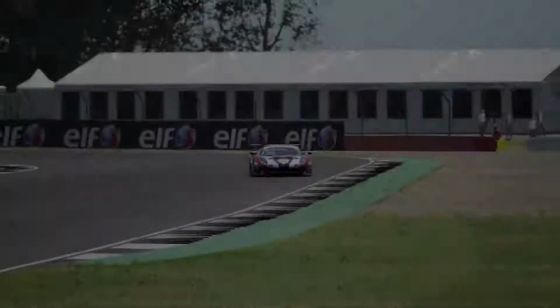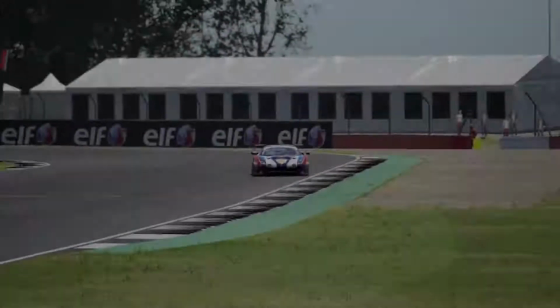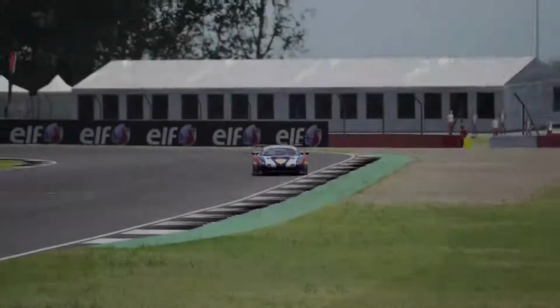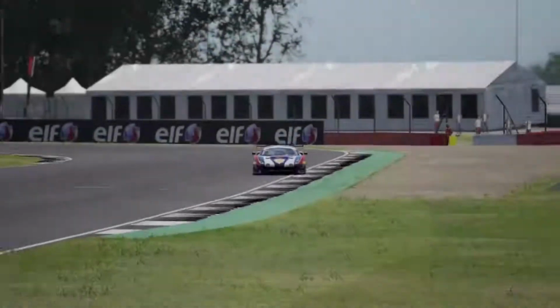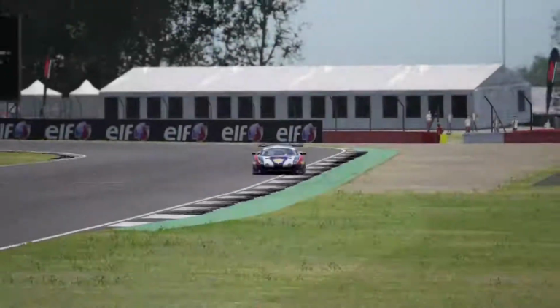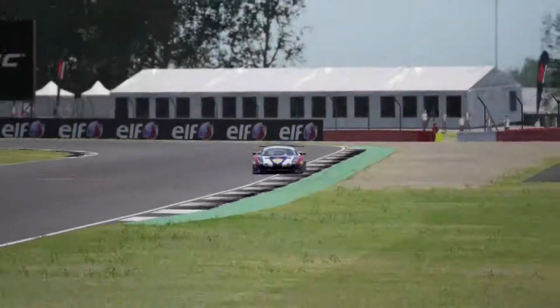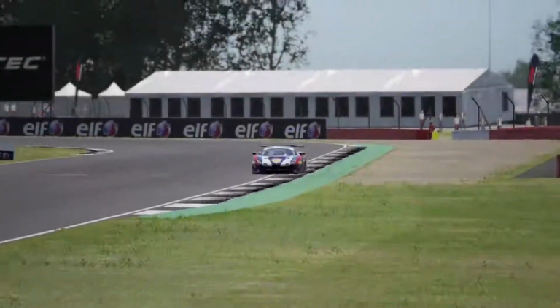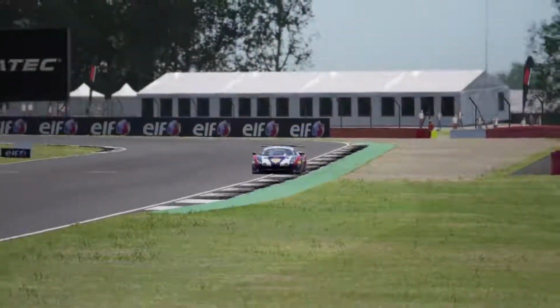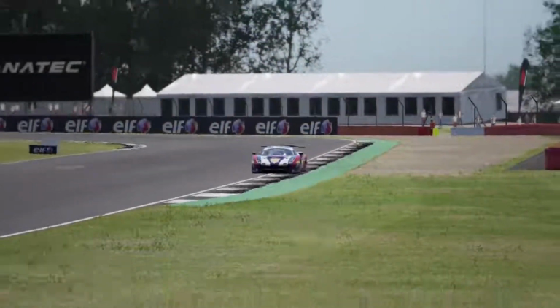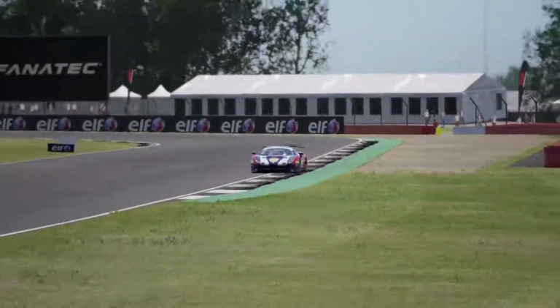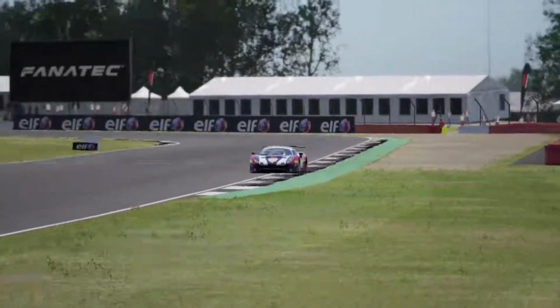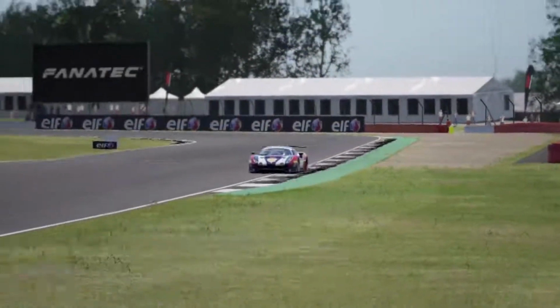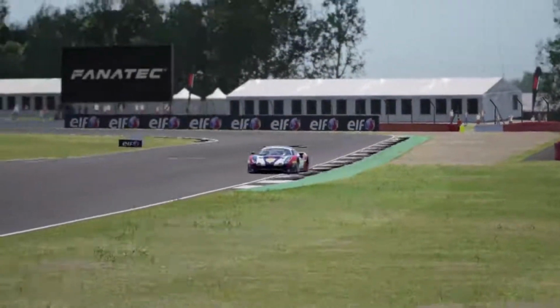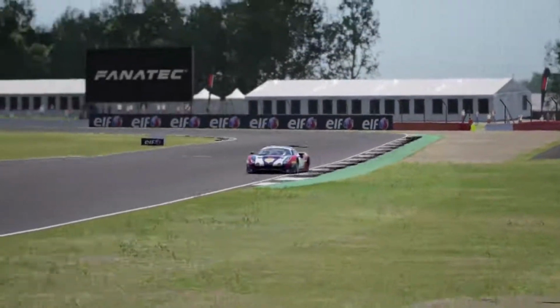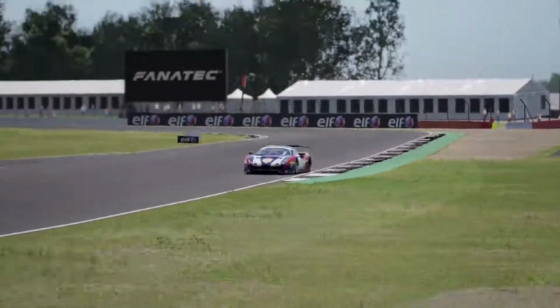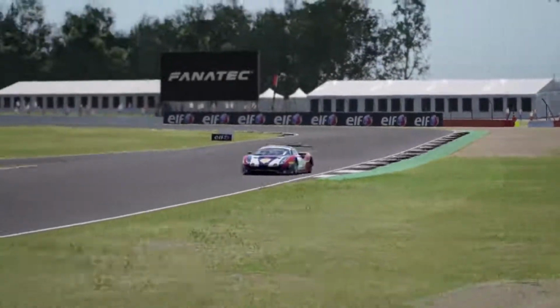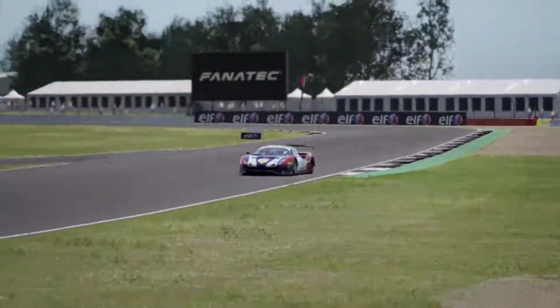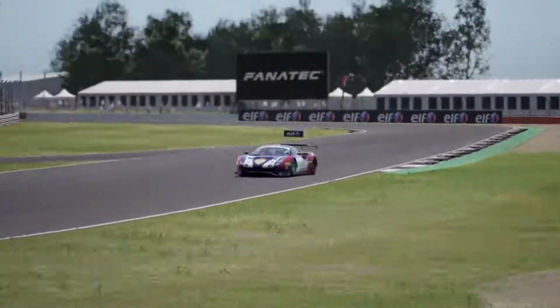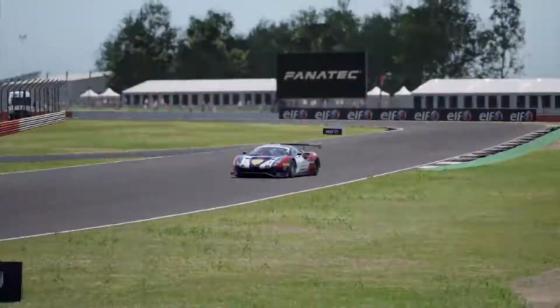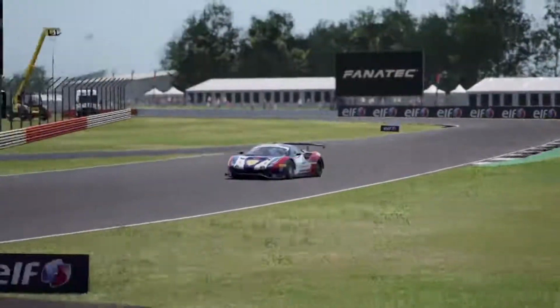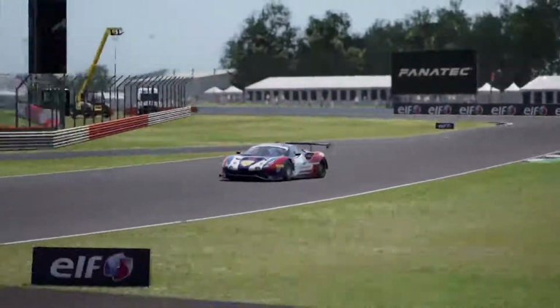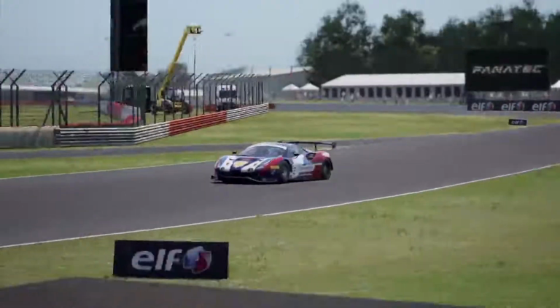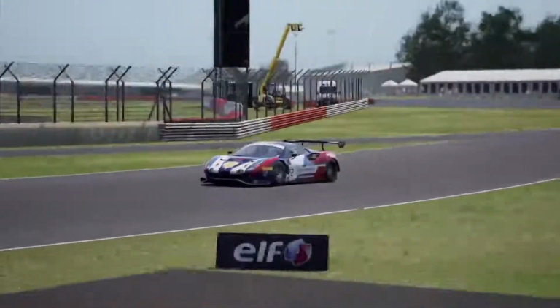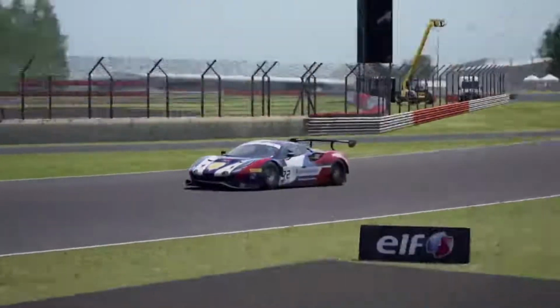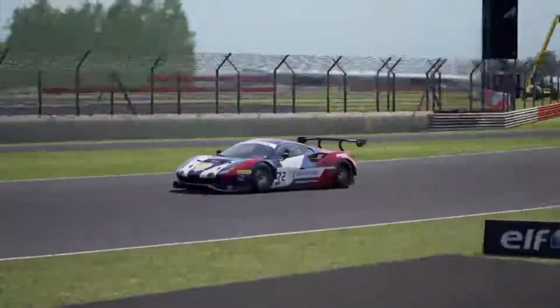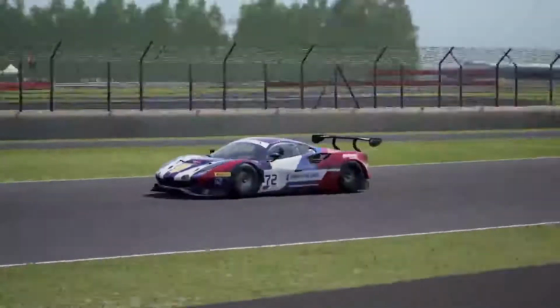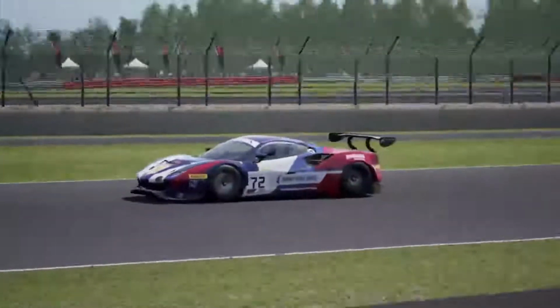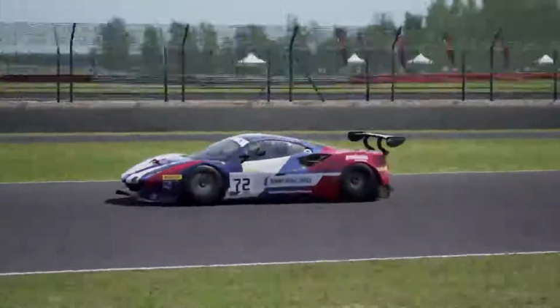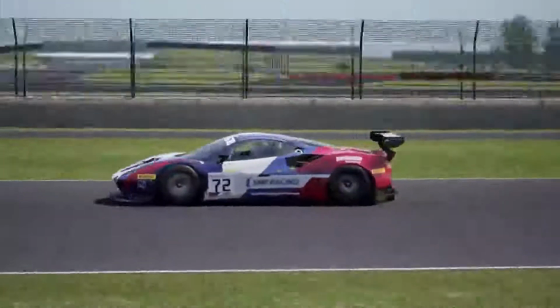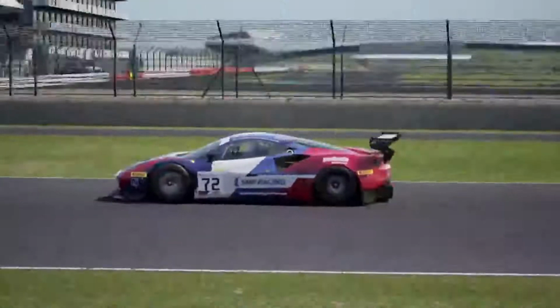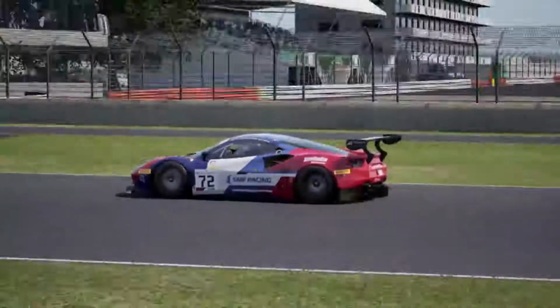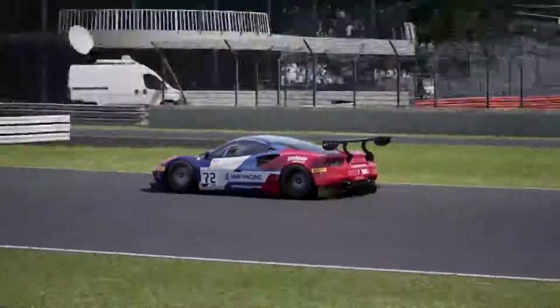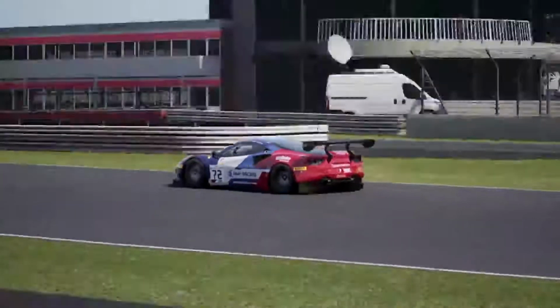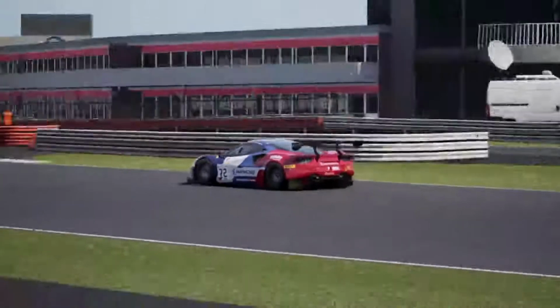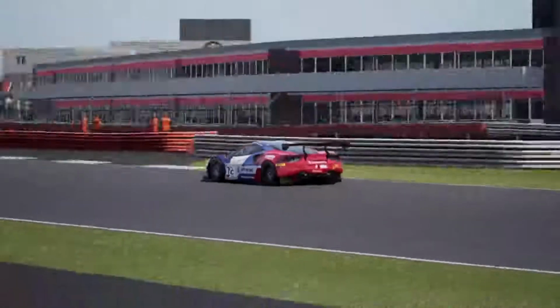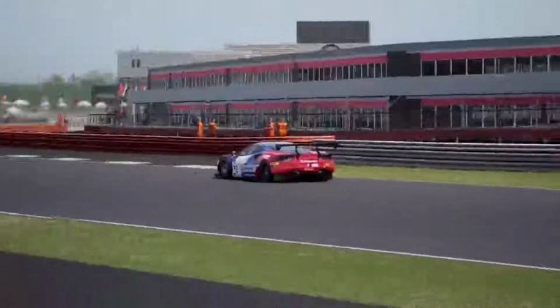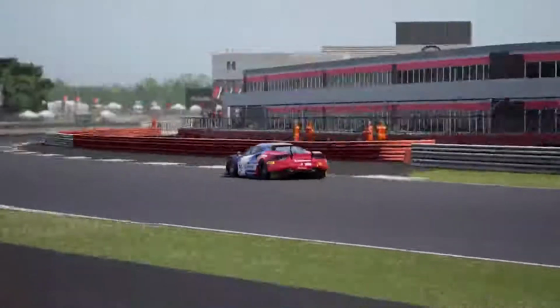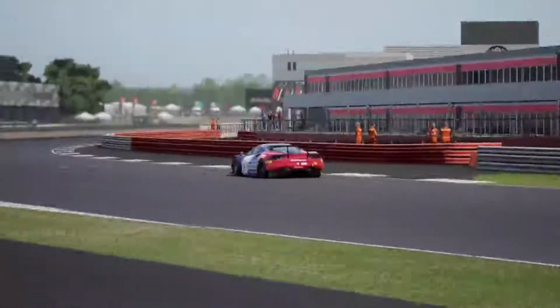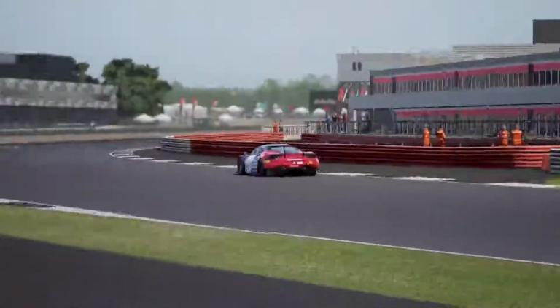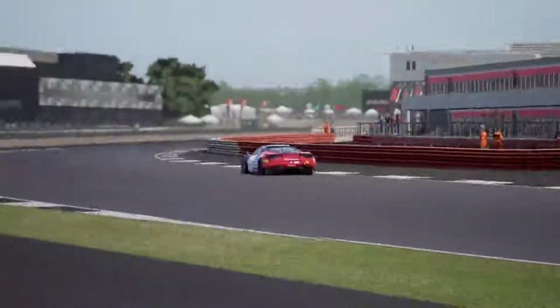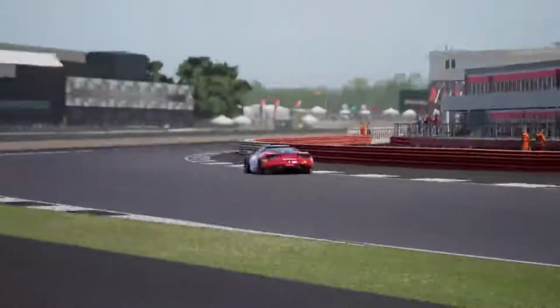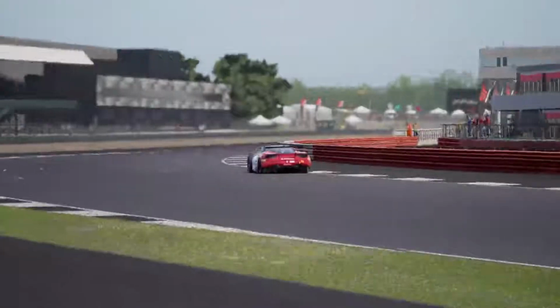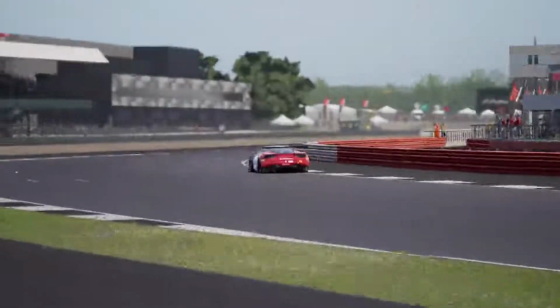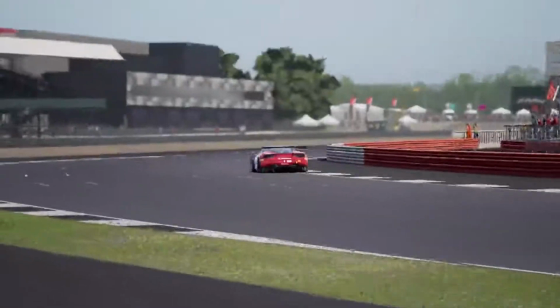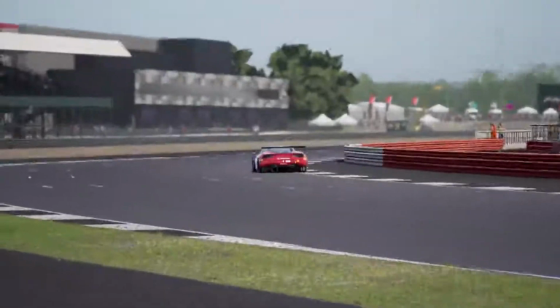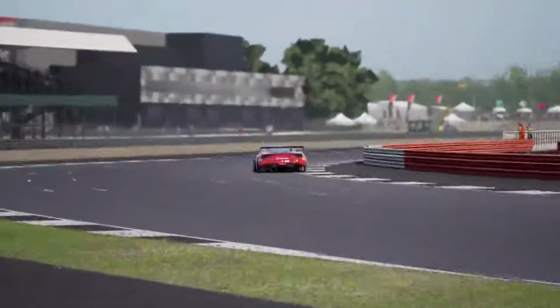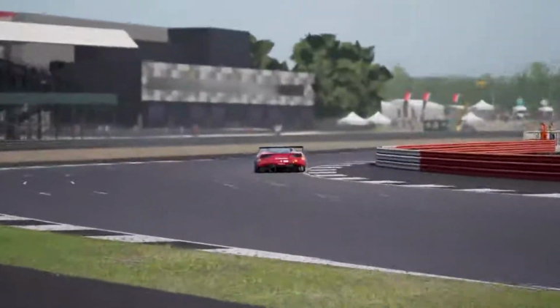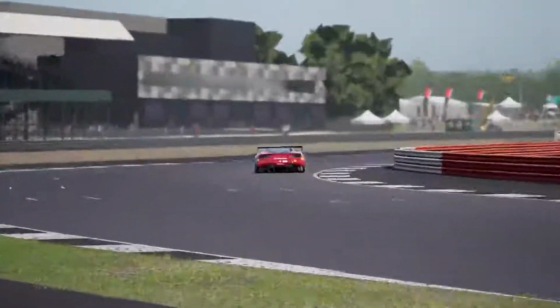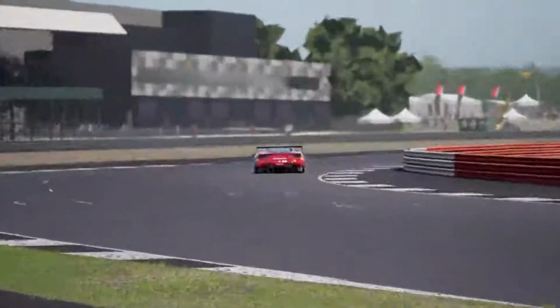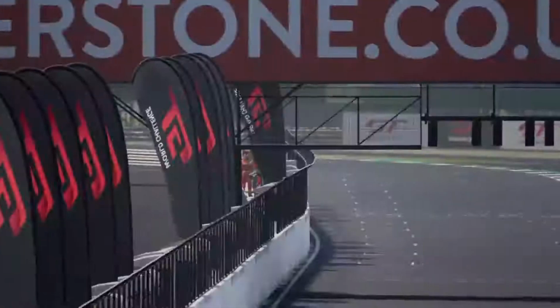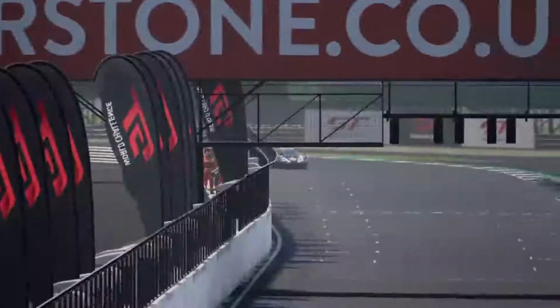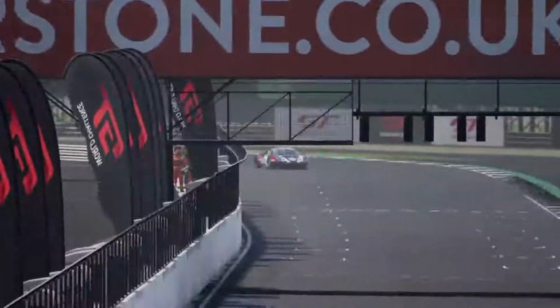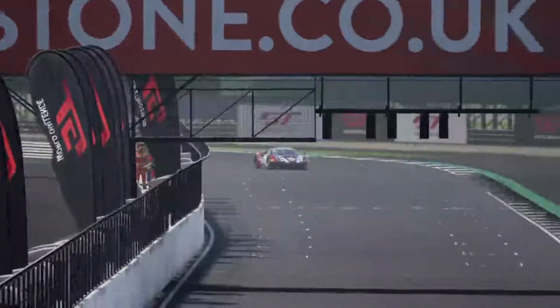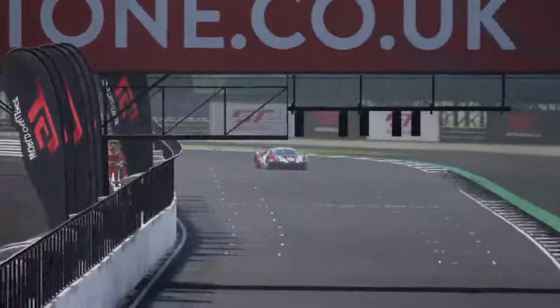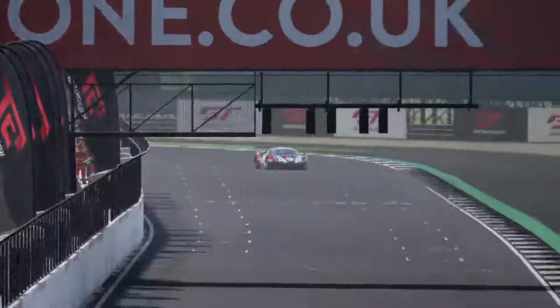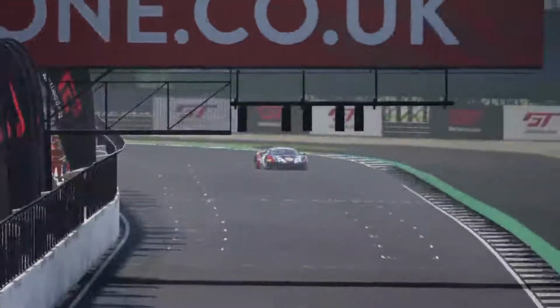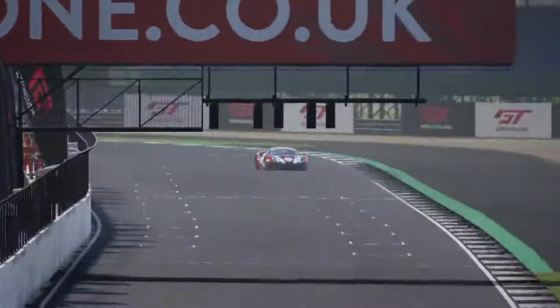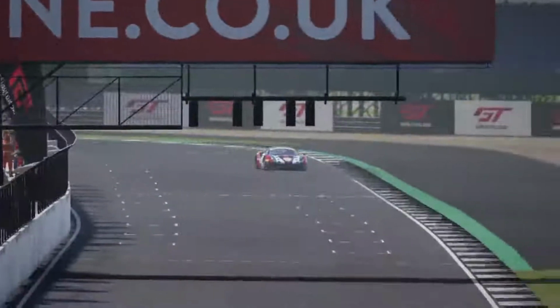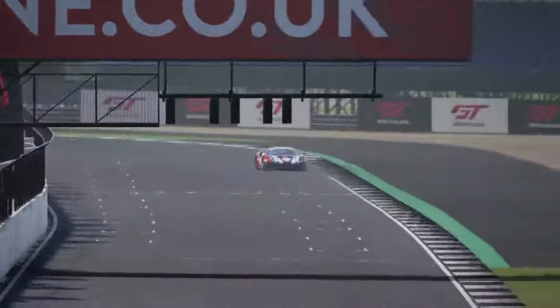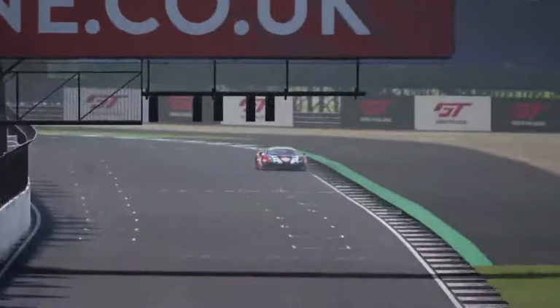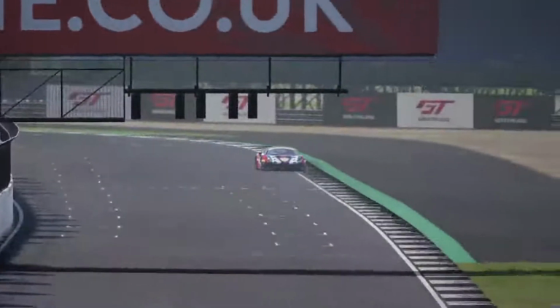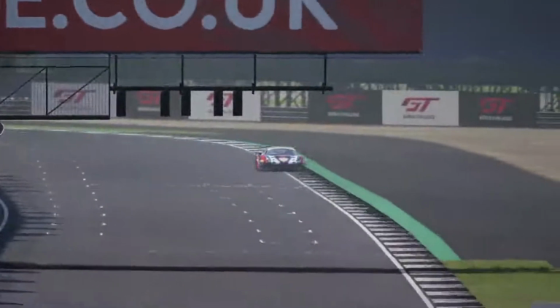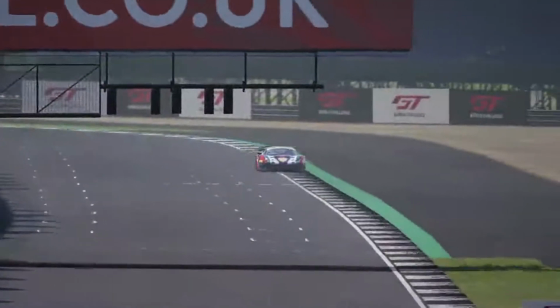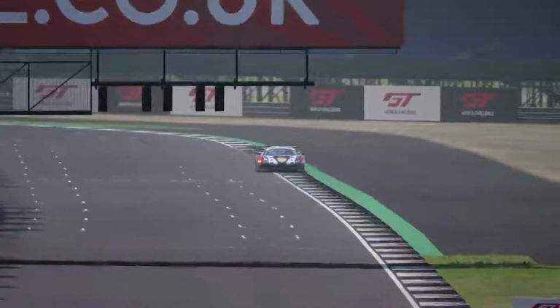Hey, what is going on guys, it's Ed here from Everfaster Racing, and in this video I'll be showing you a lap of Silverstone in Assetto Corsa Competizione.